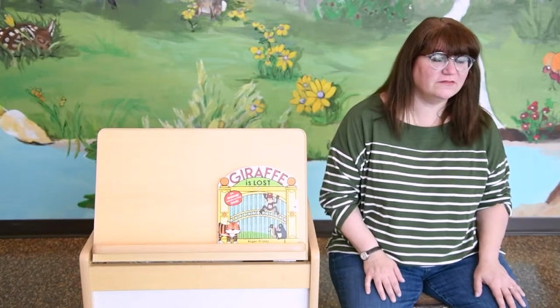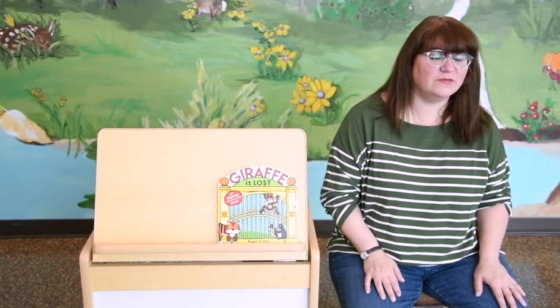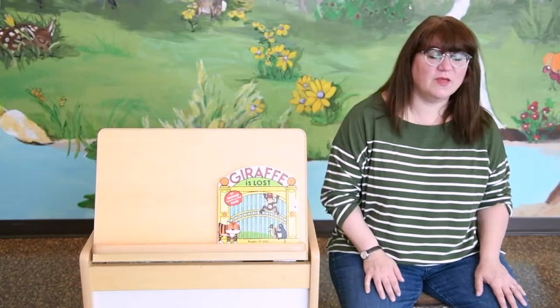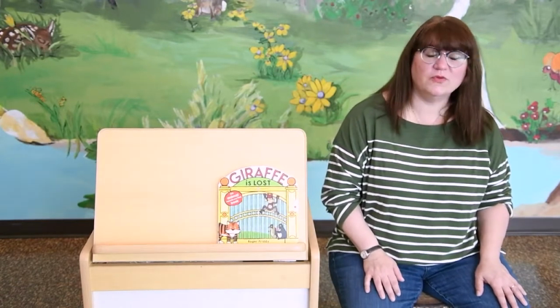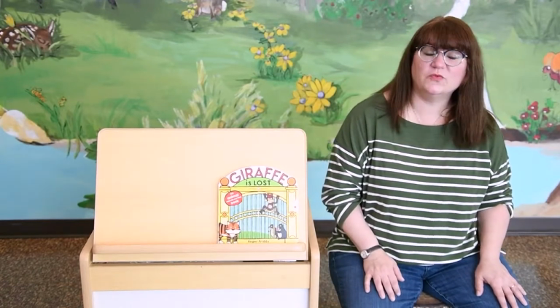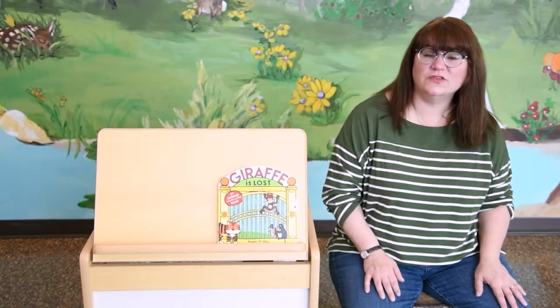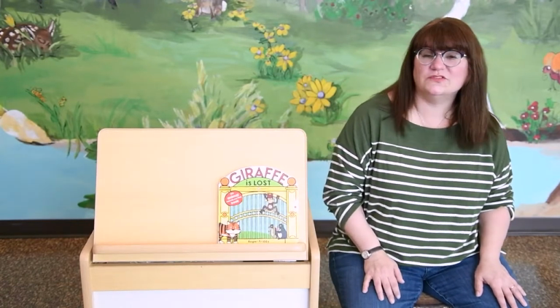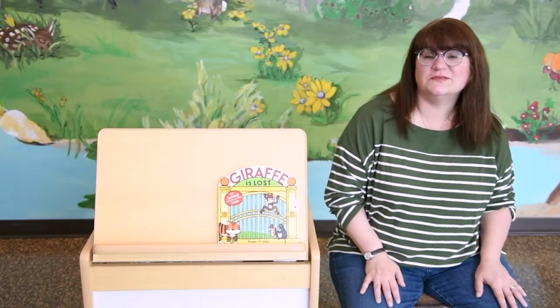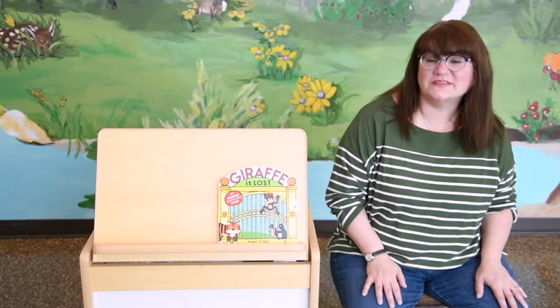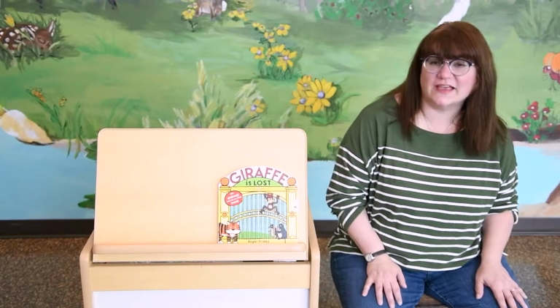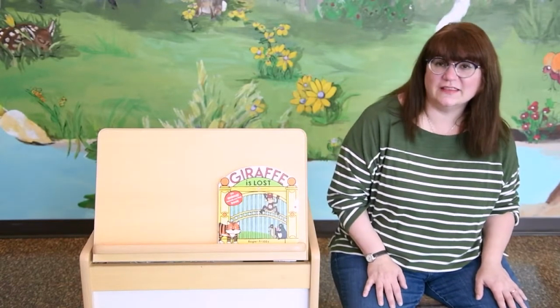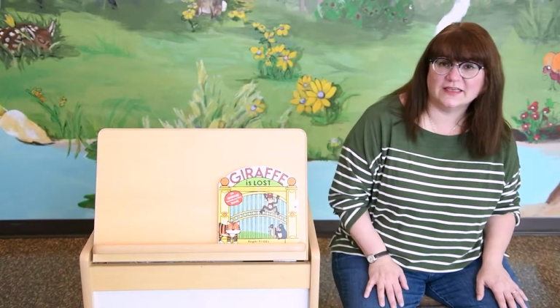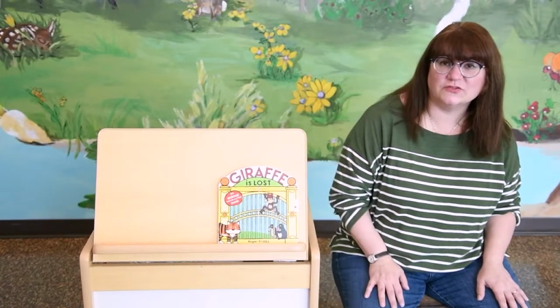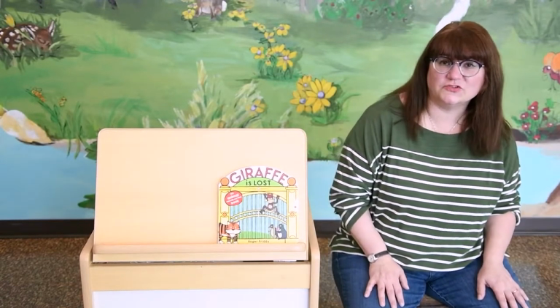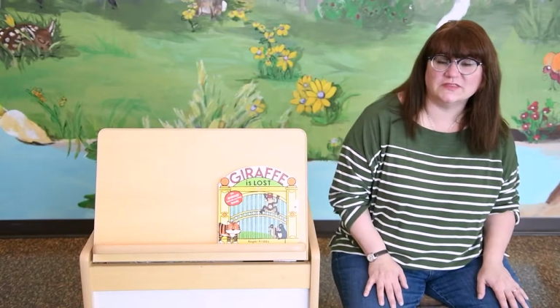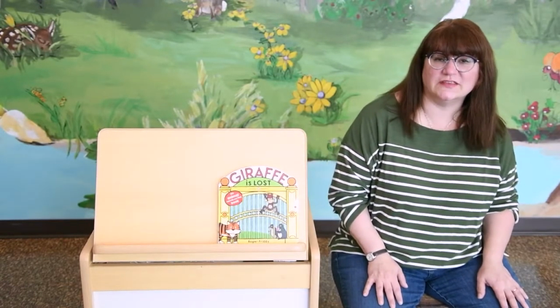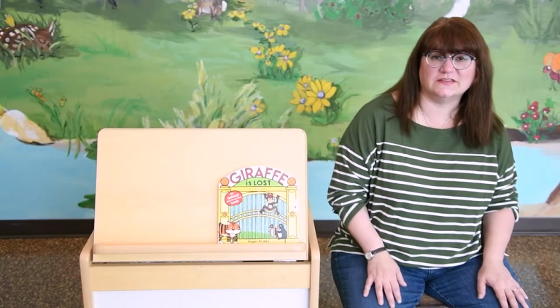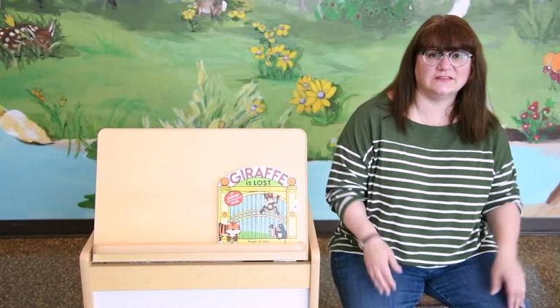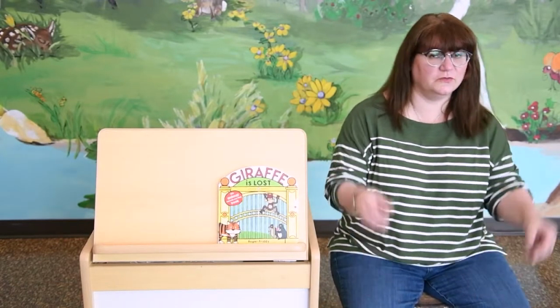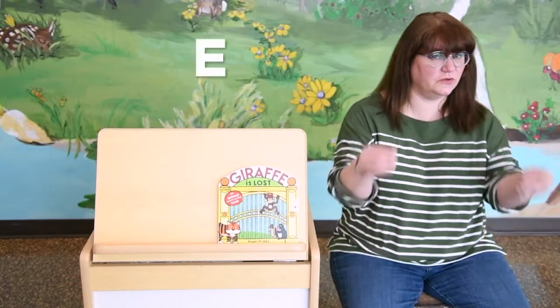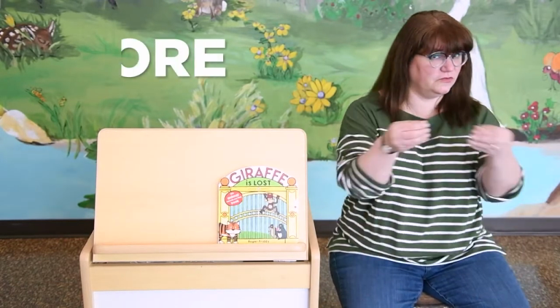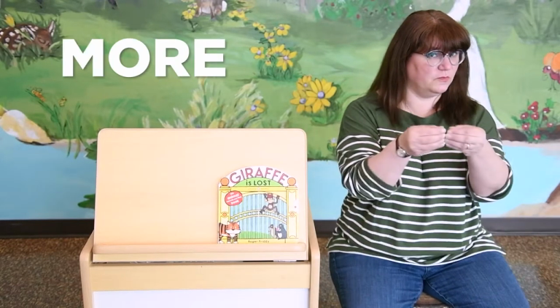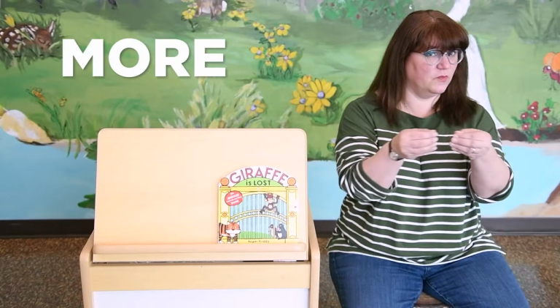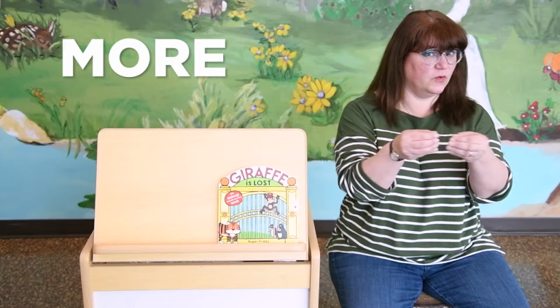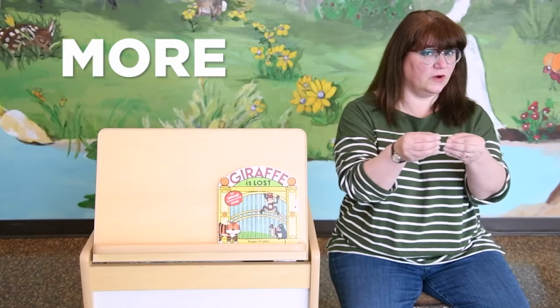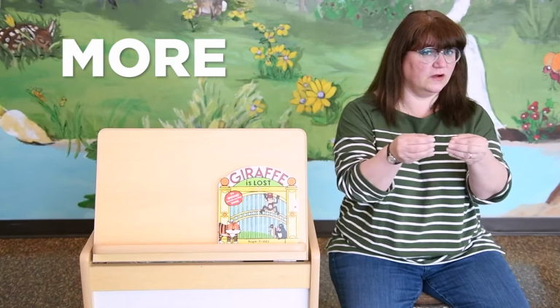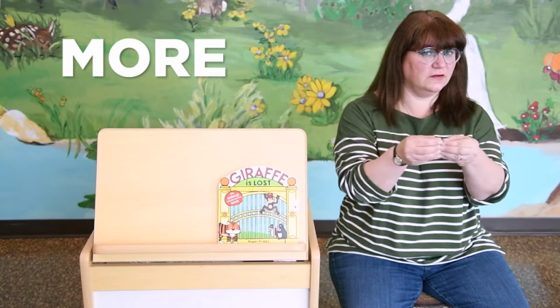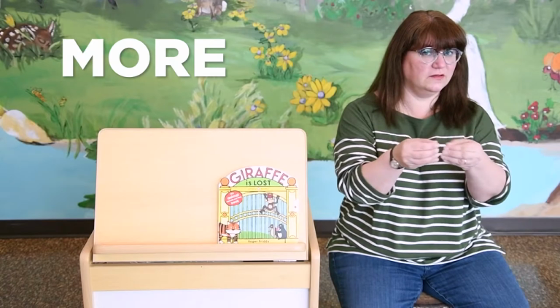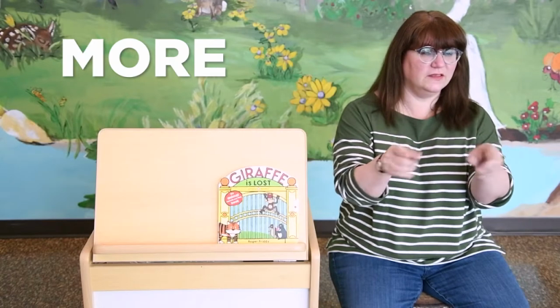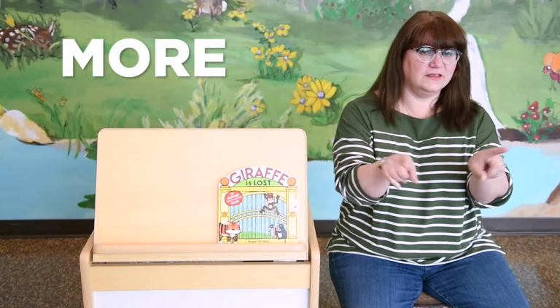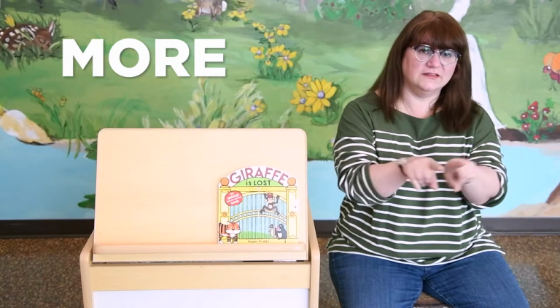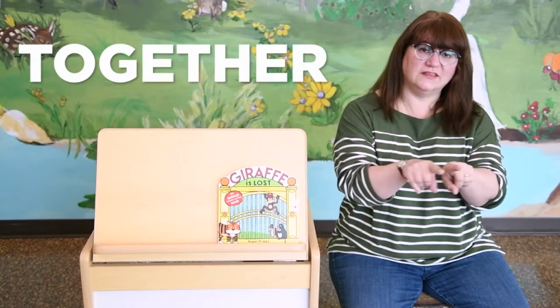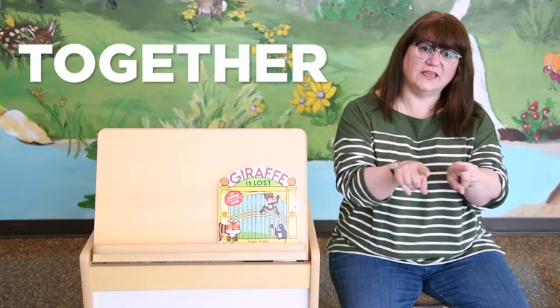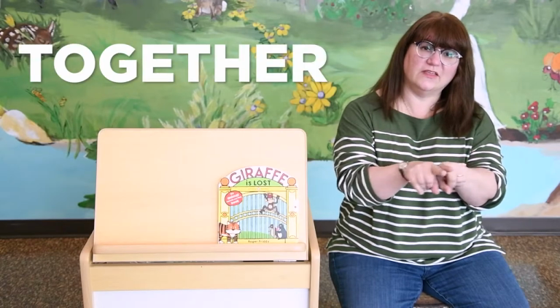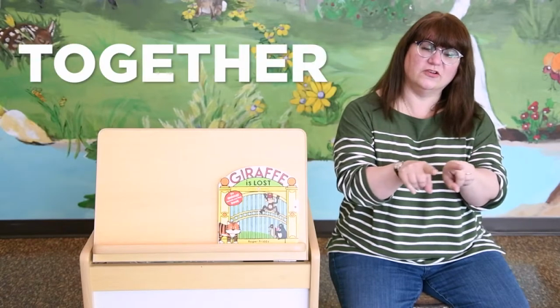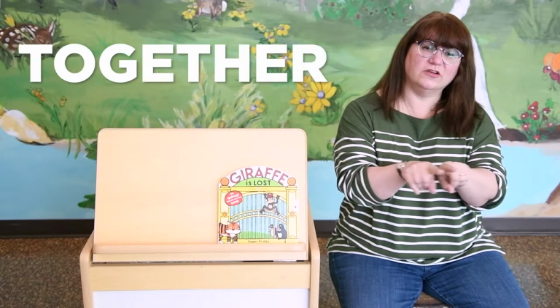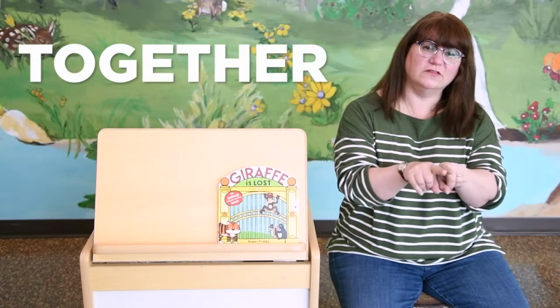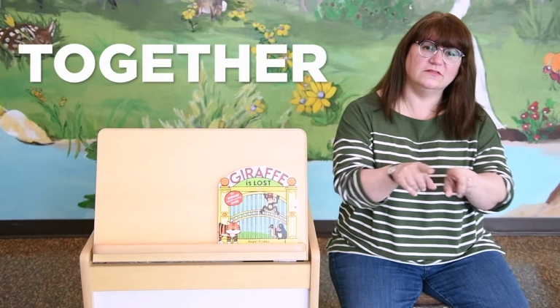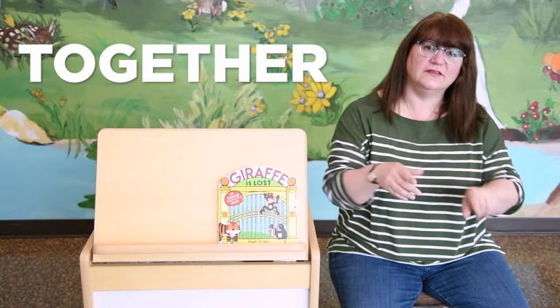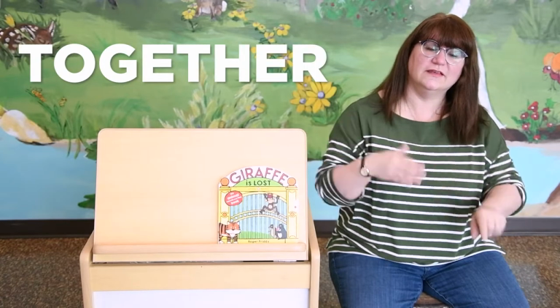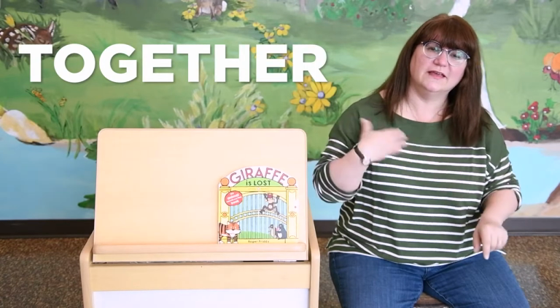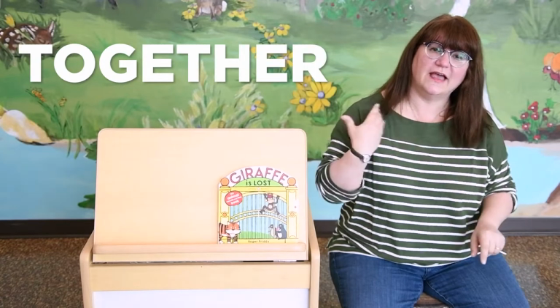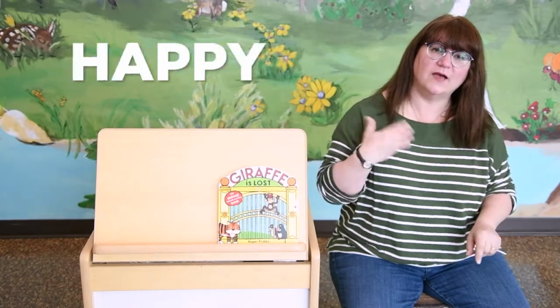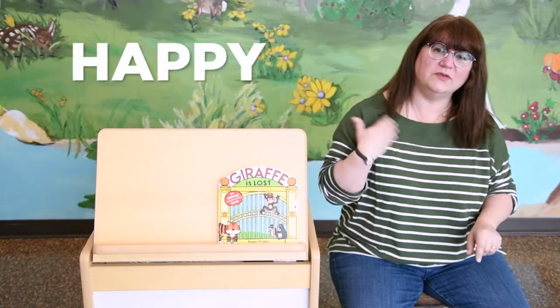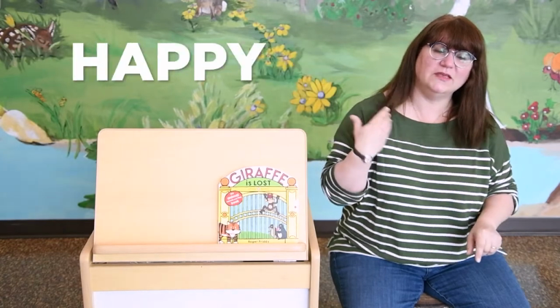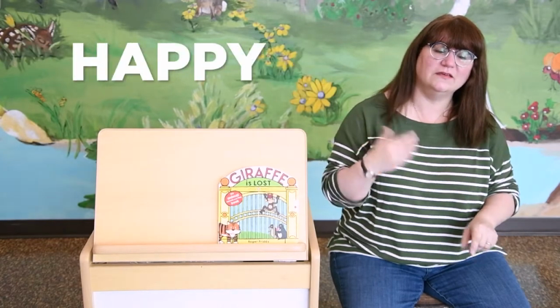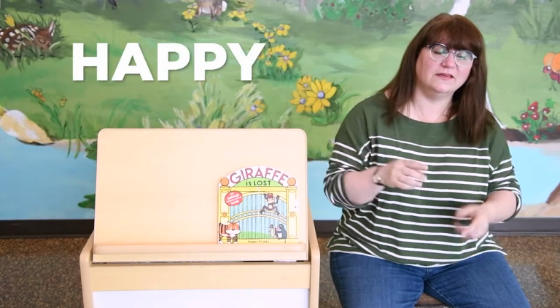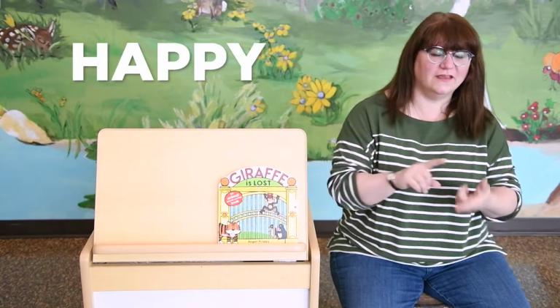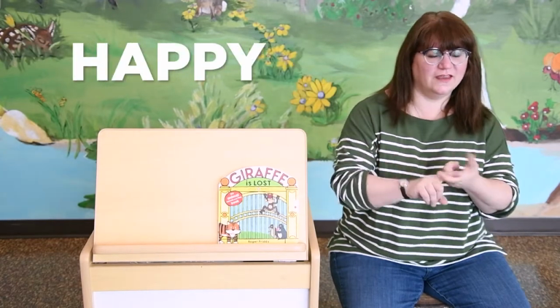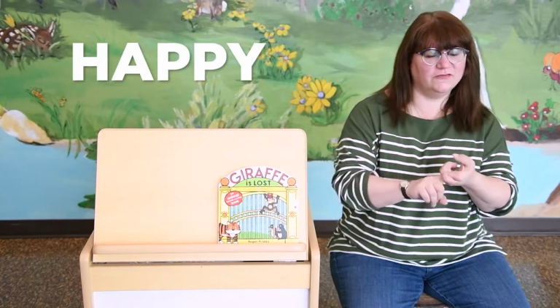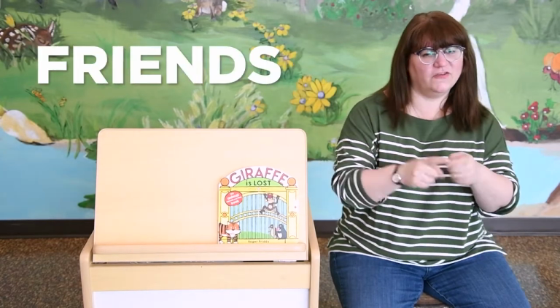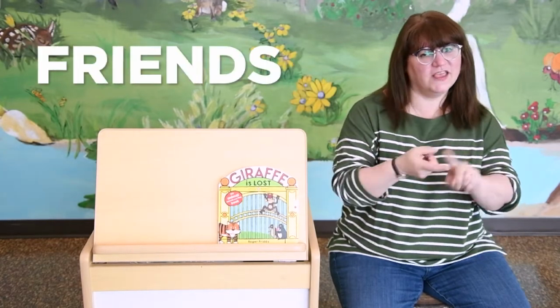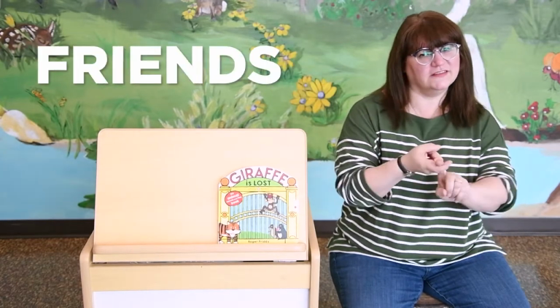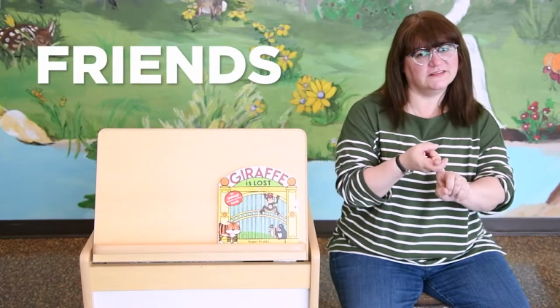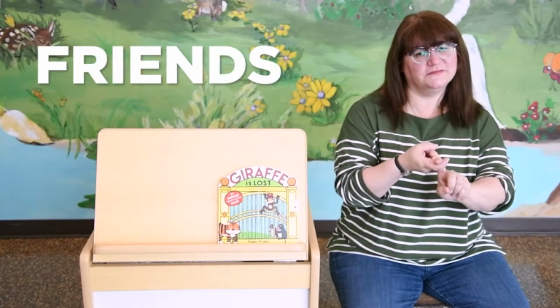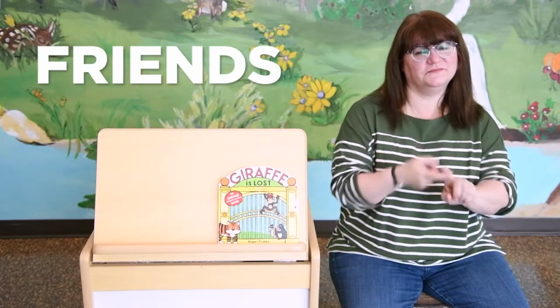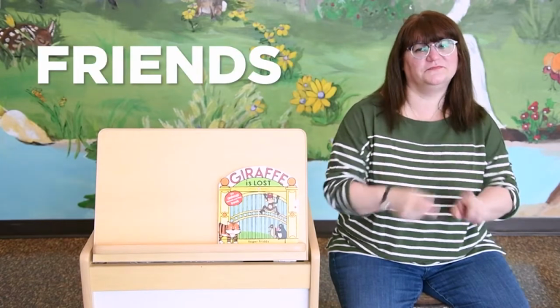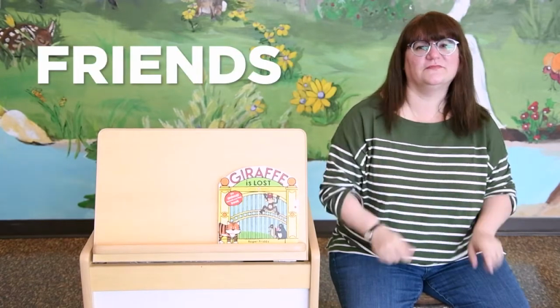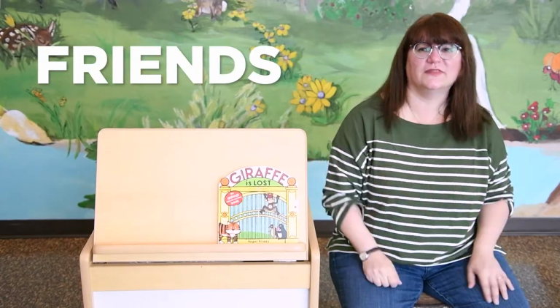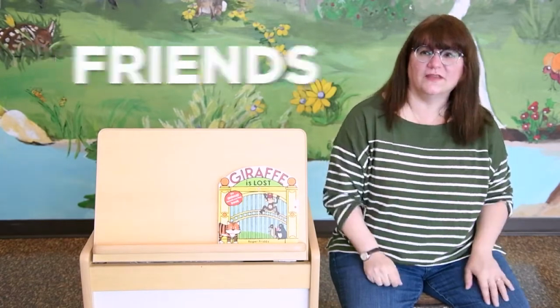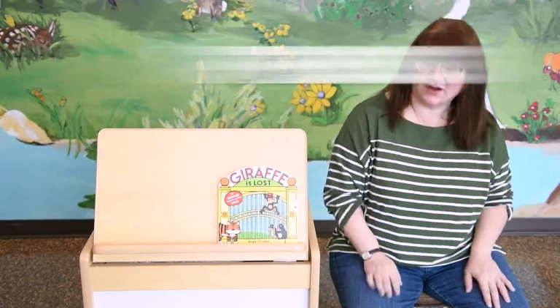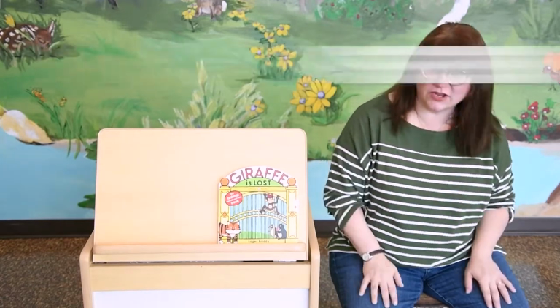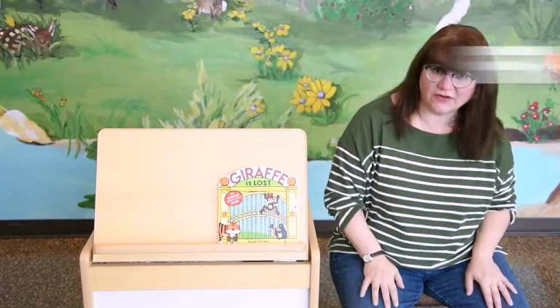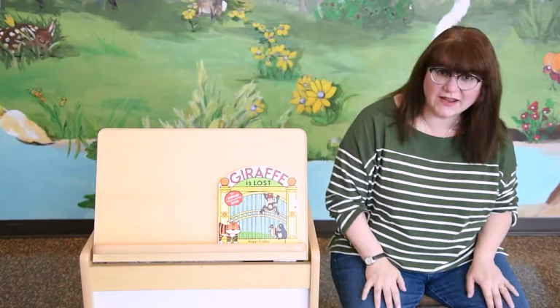Remember, we use sign language with this. We use: more, together, happy, and friends. Are you ready? Let's begin.